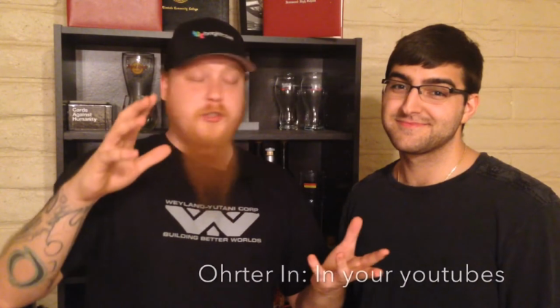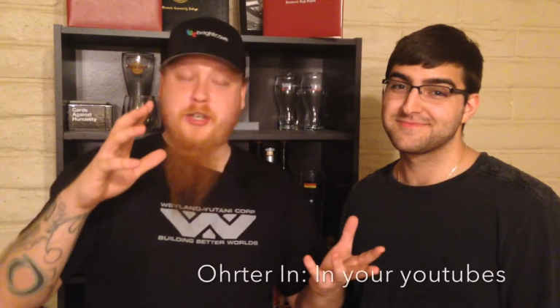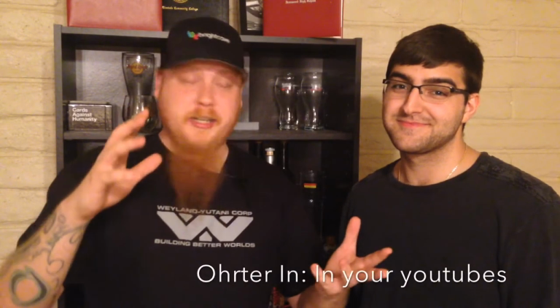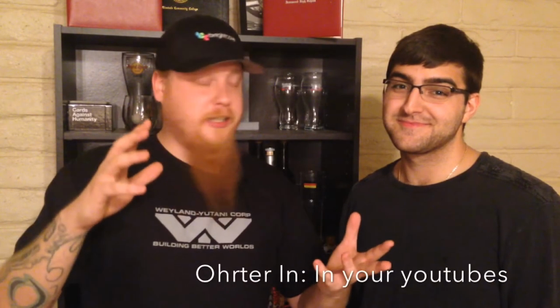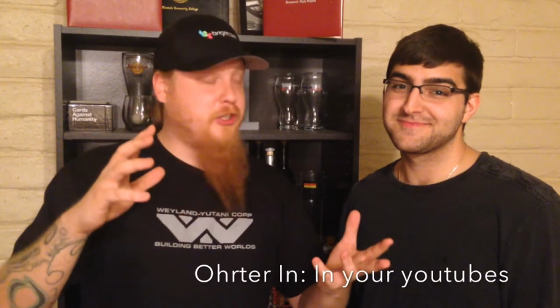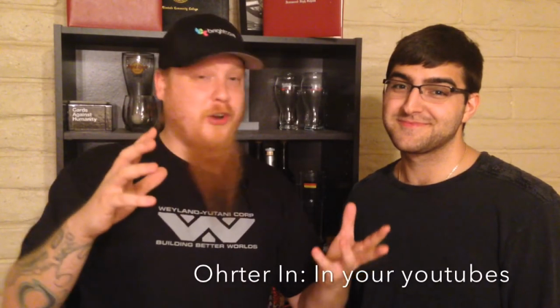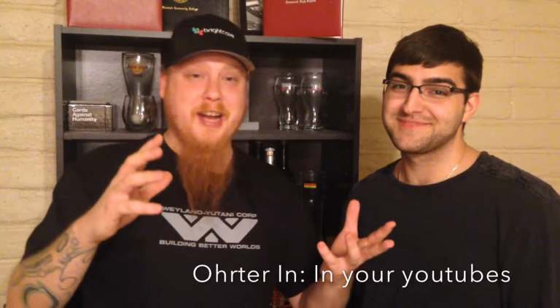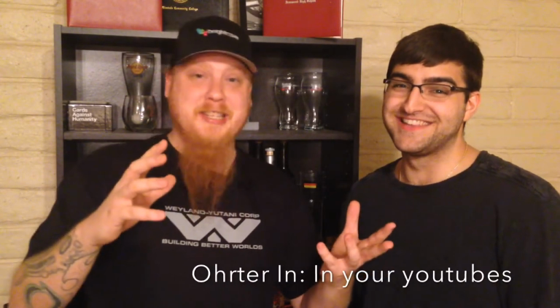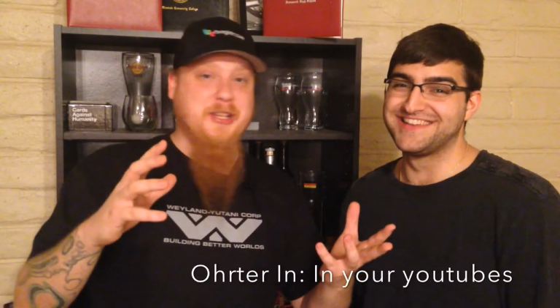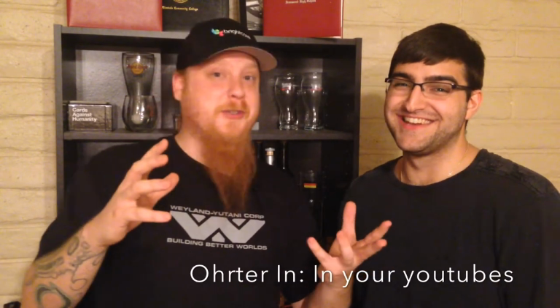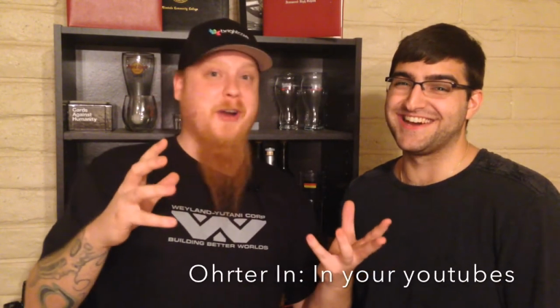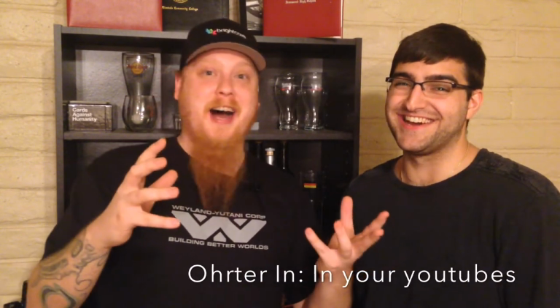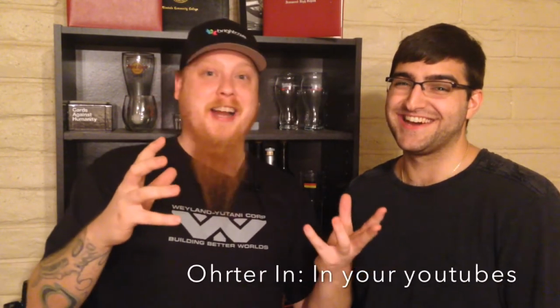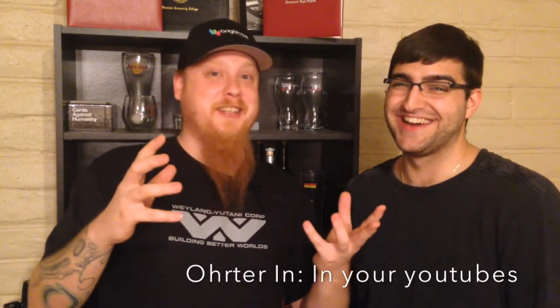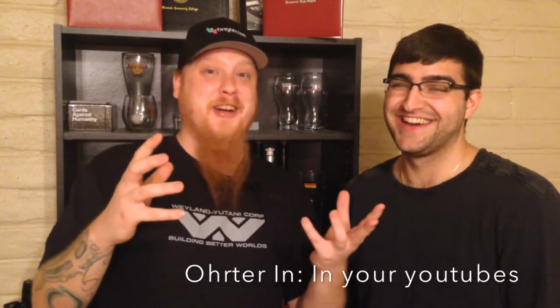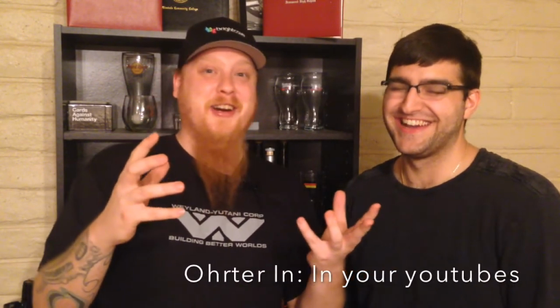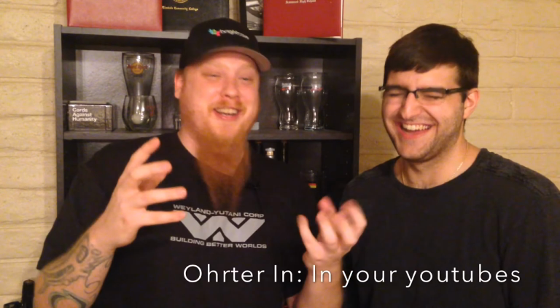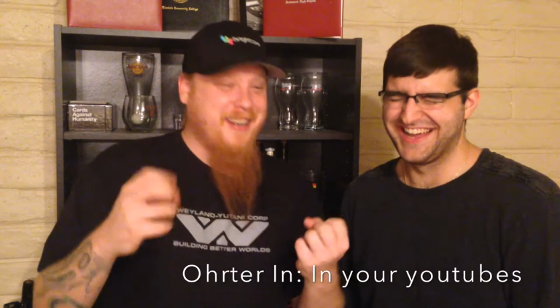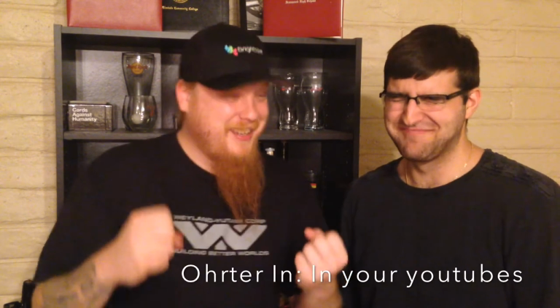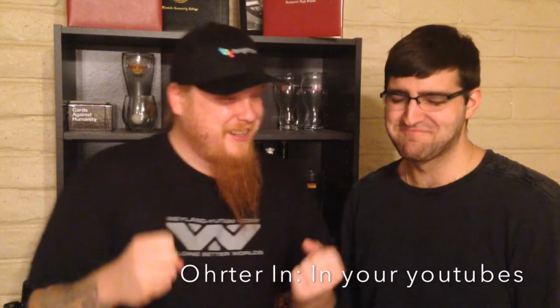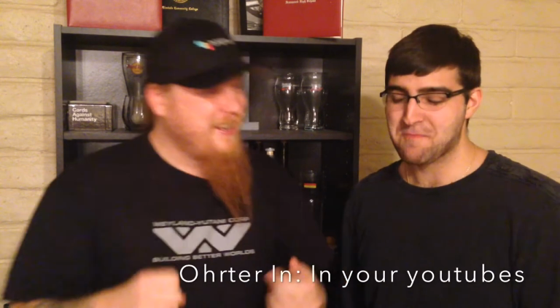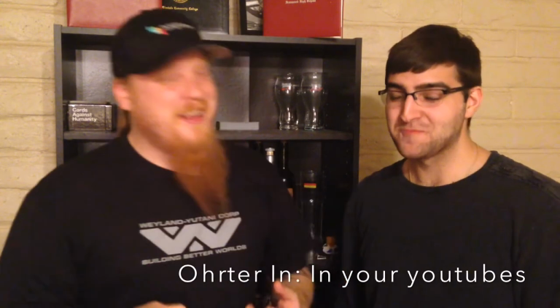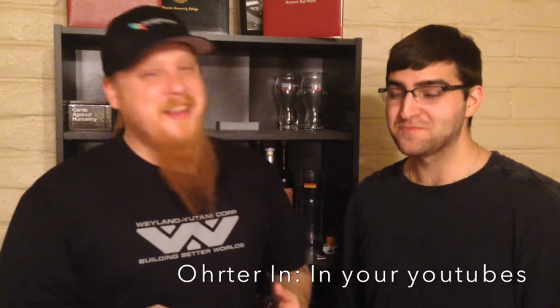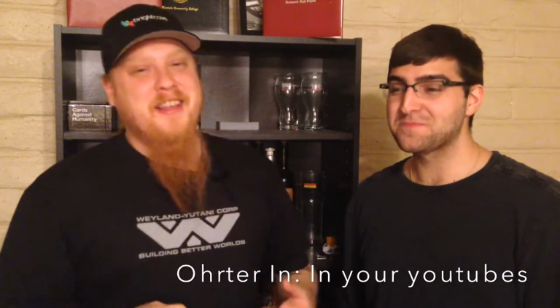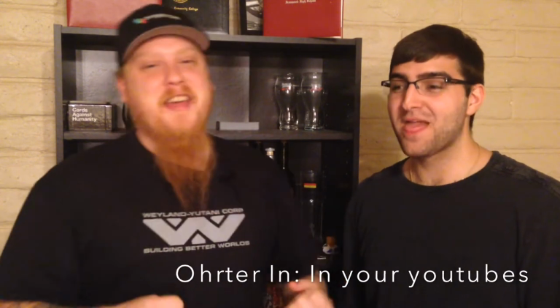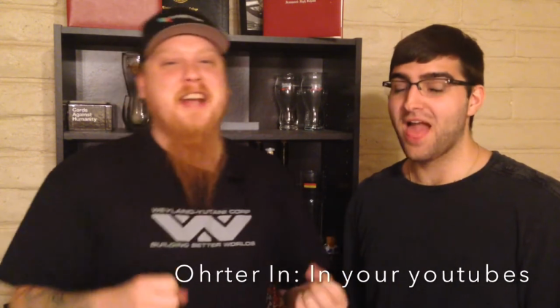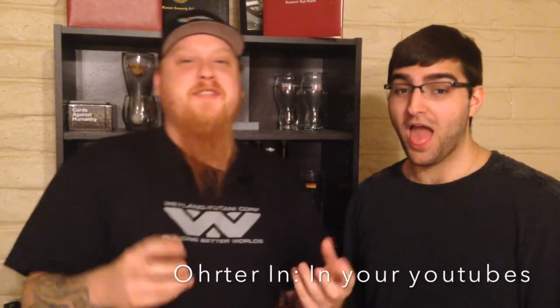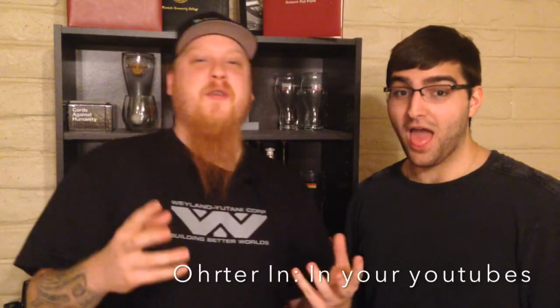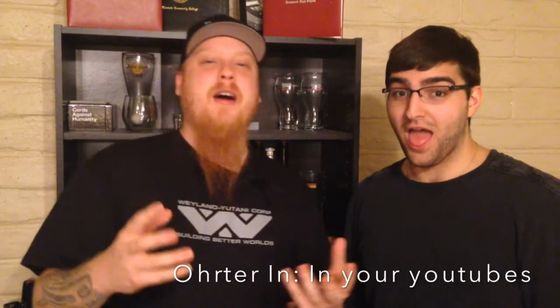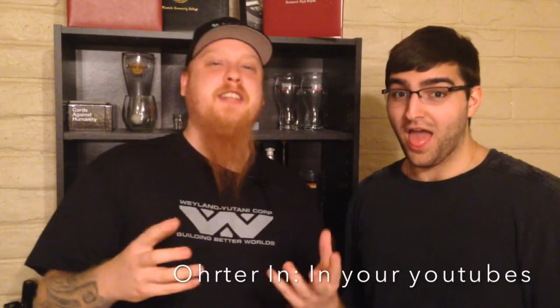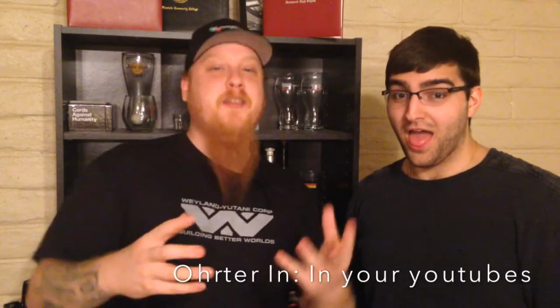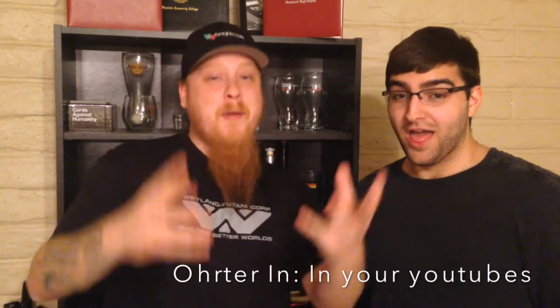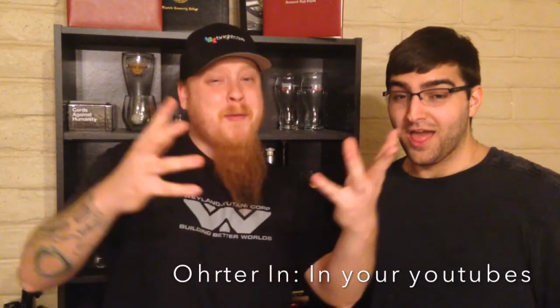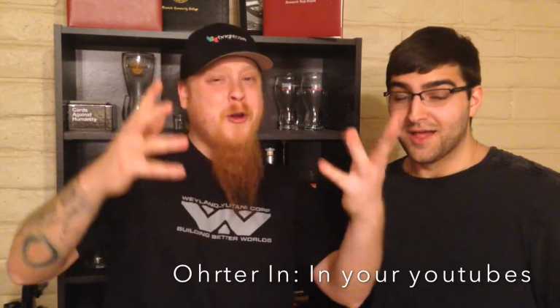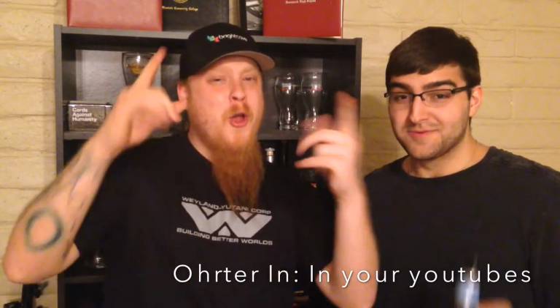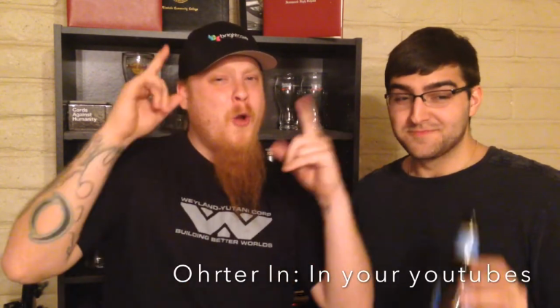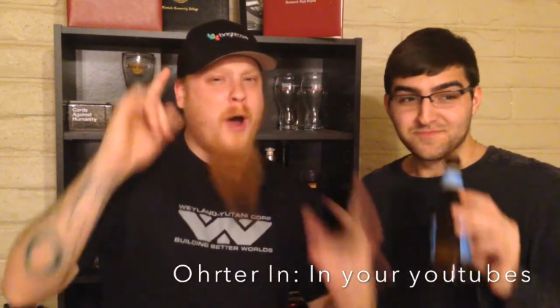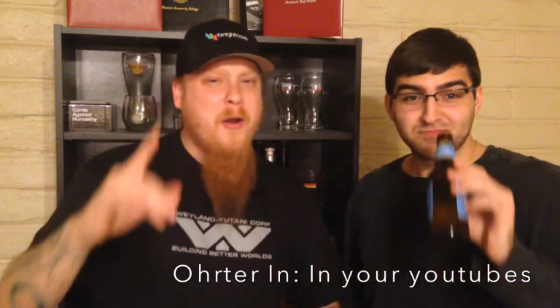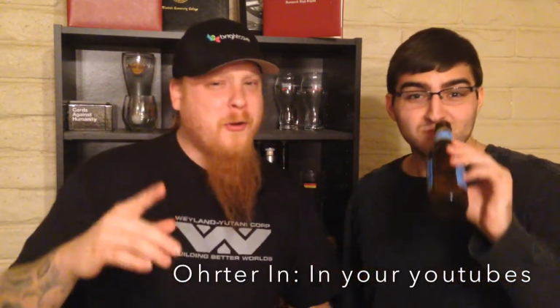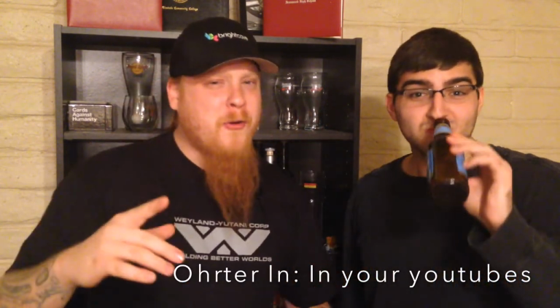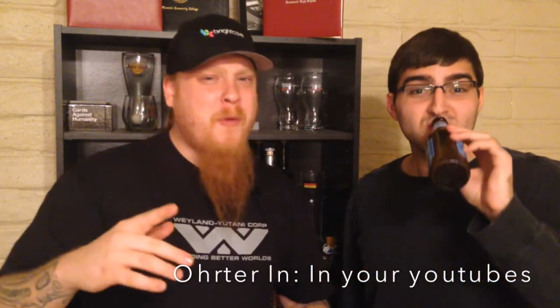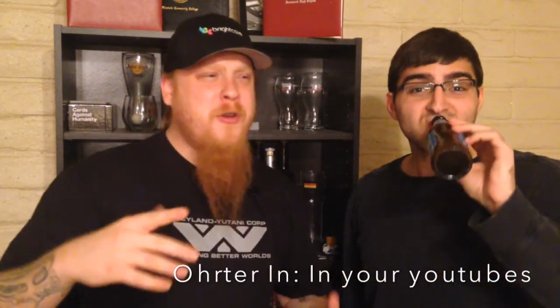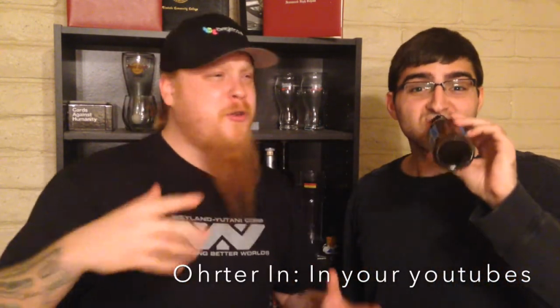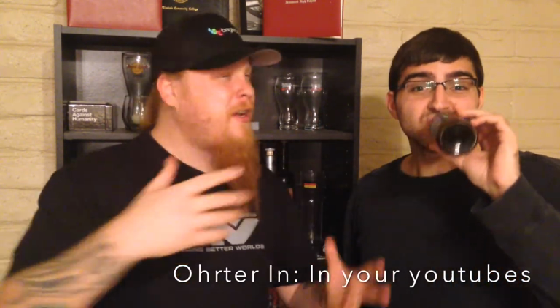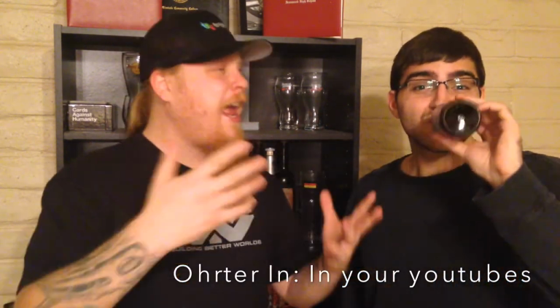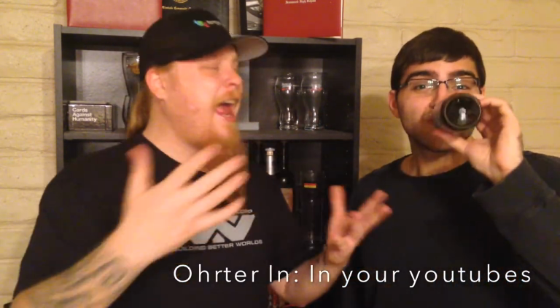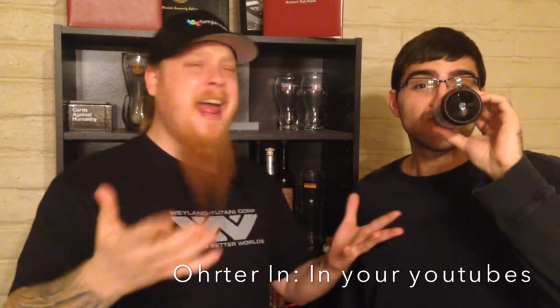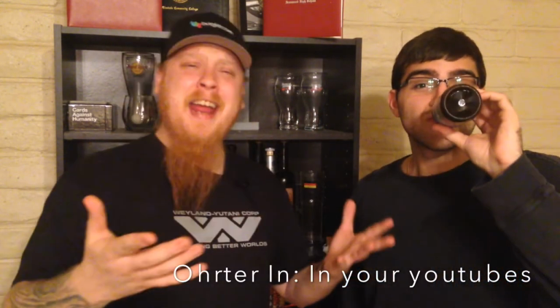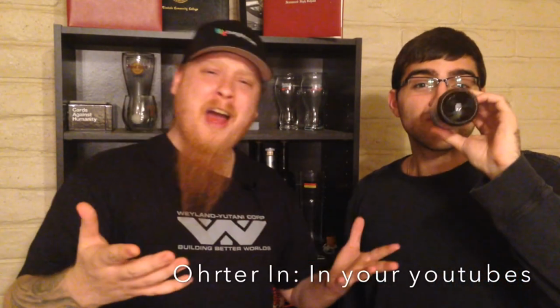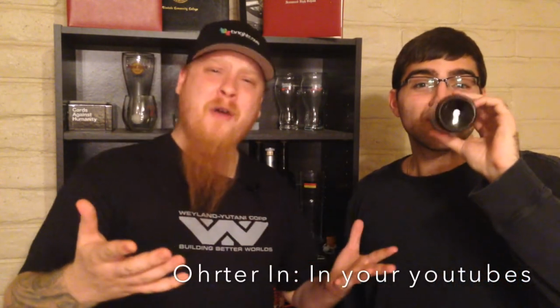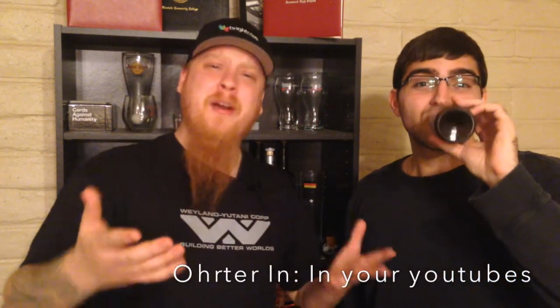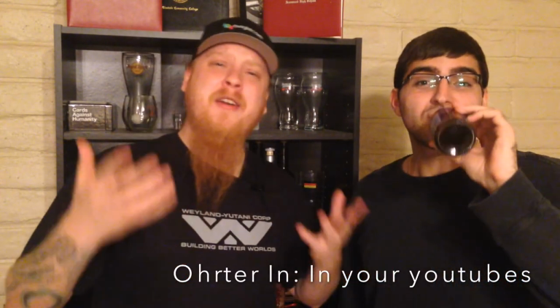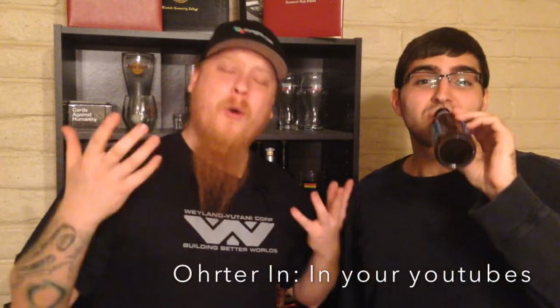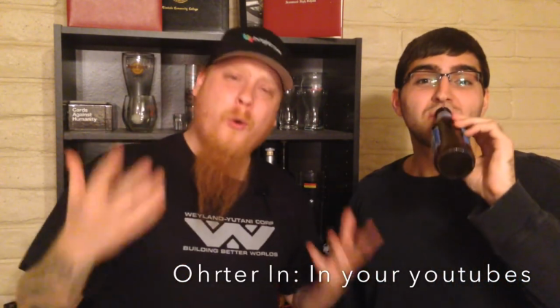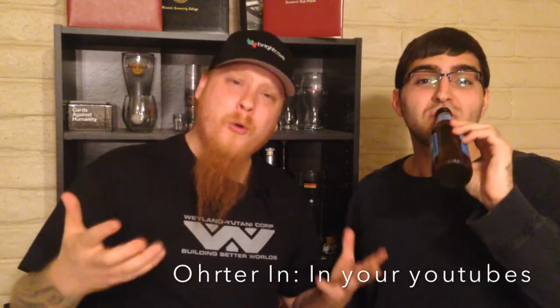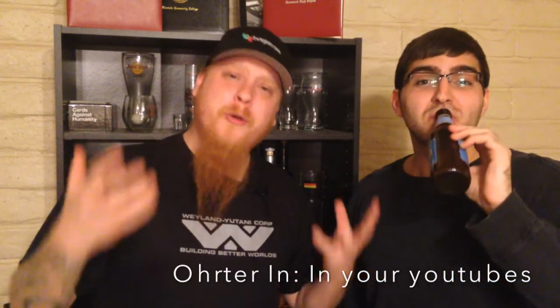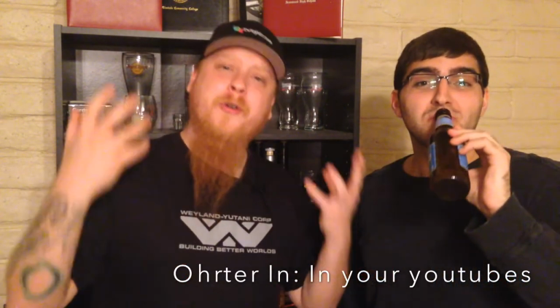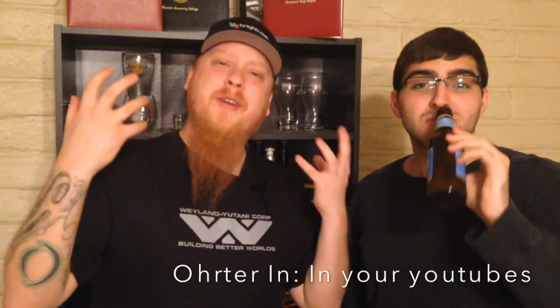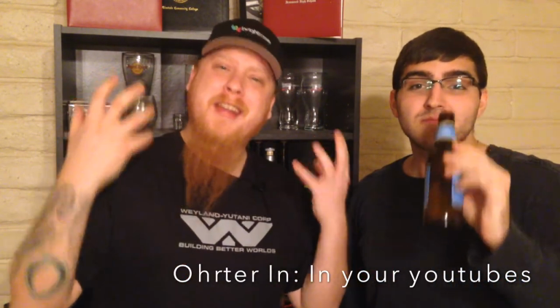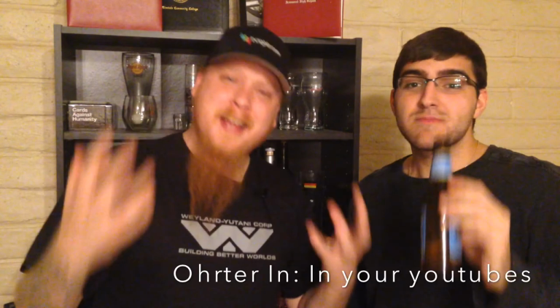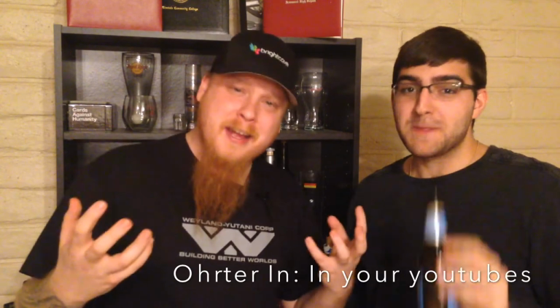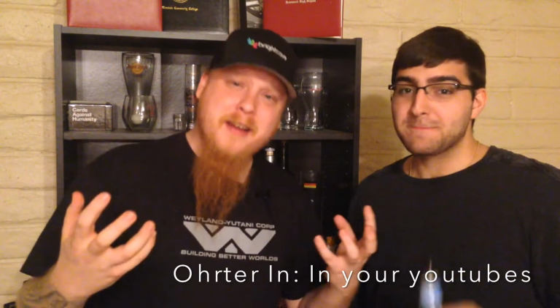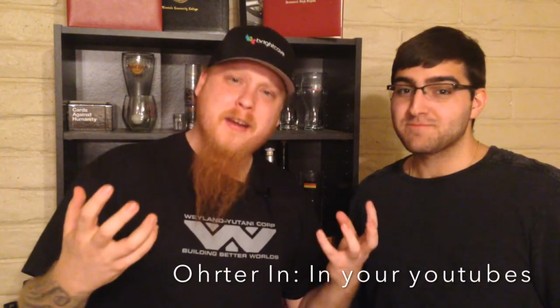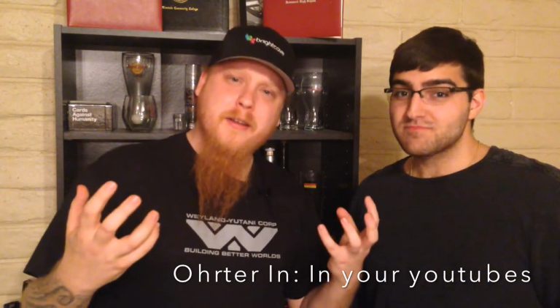Jesus Christ, those are hot and good. Thanks for watching, and remember: why order out when you can hang out and order in?